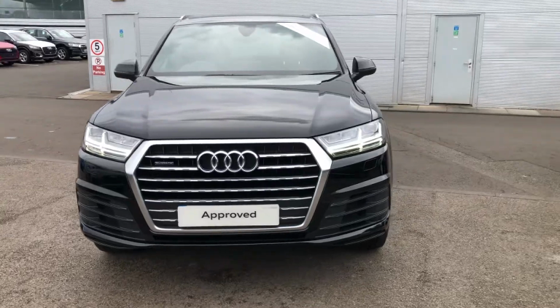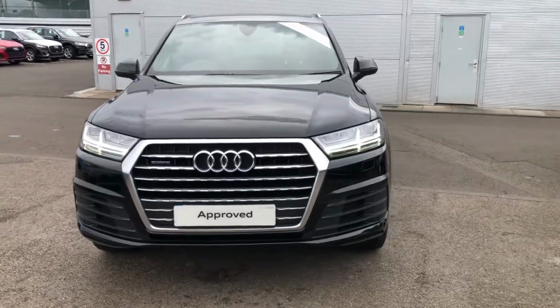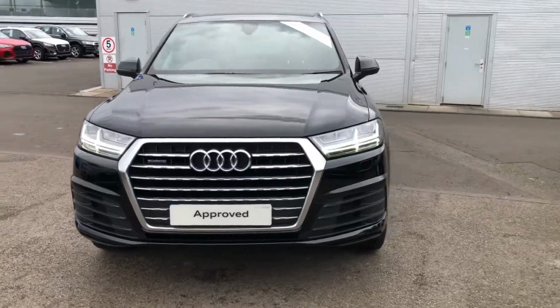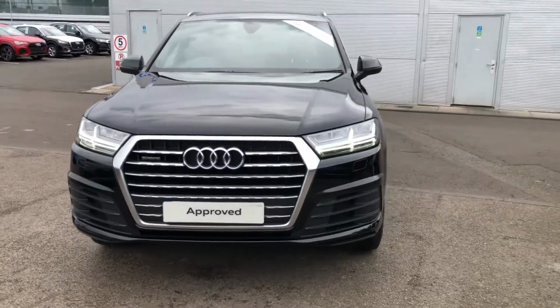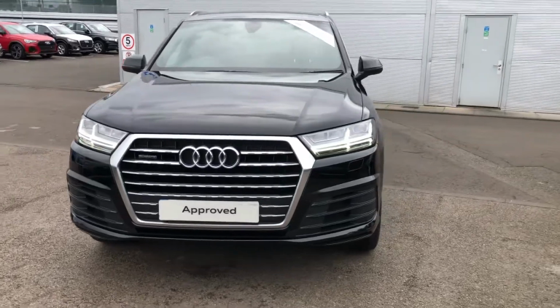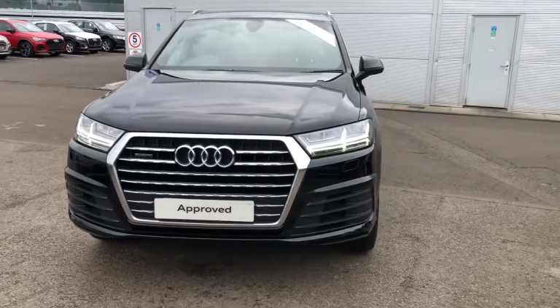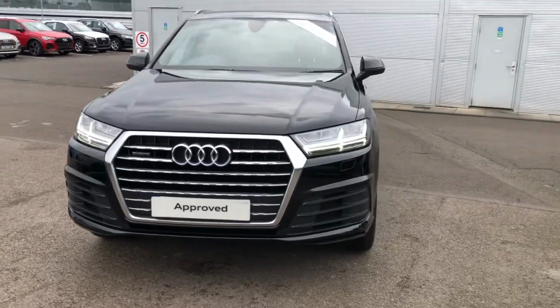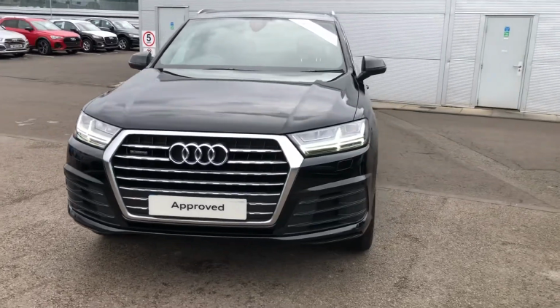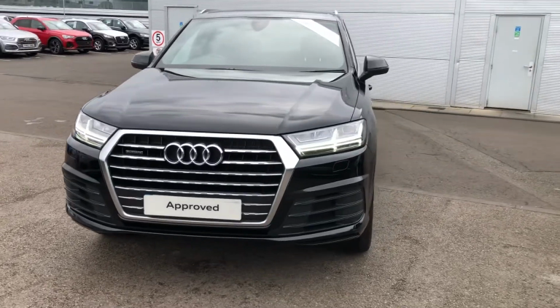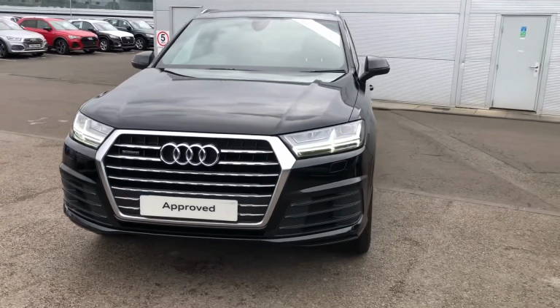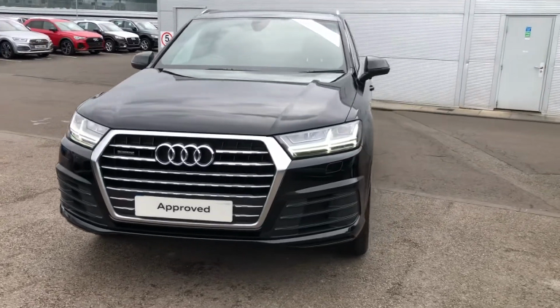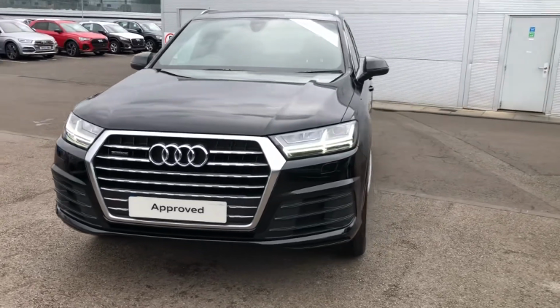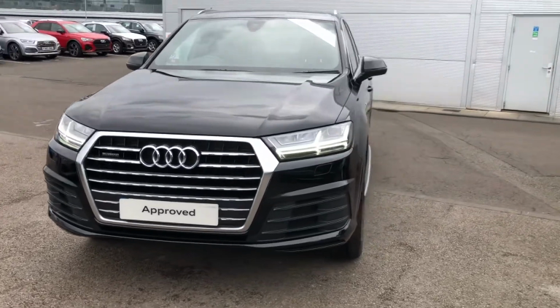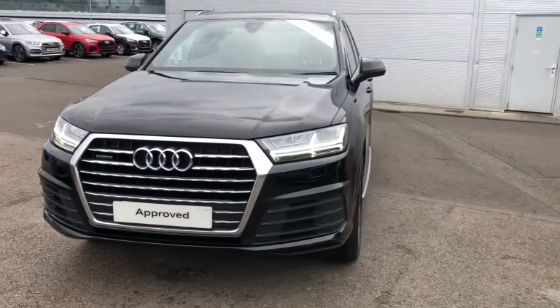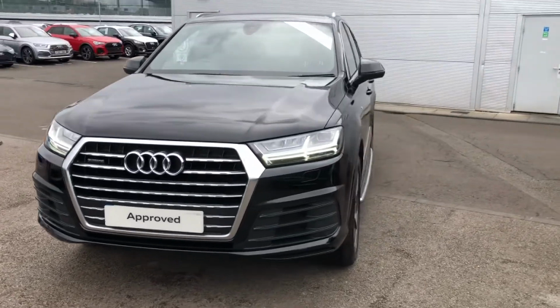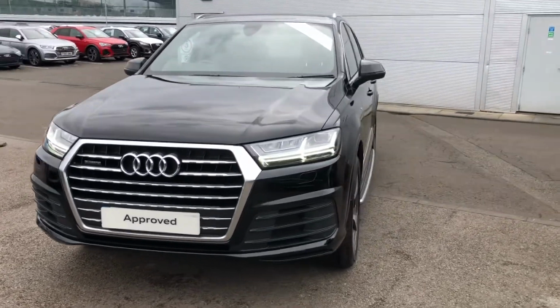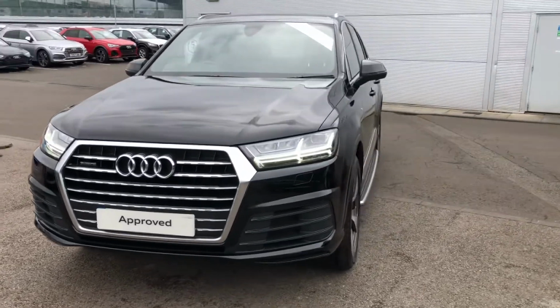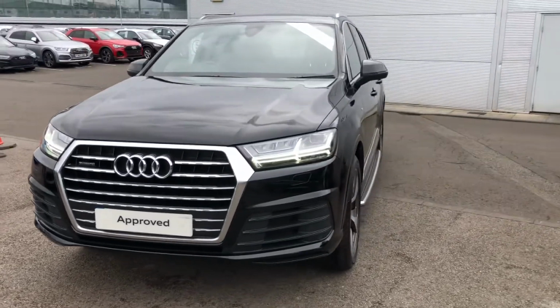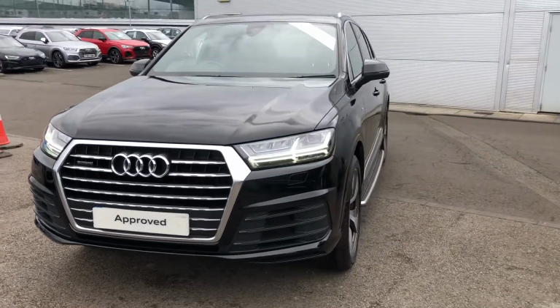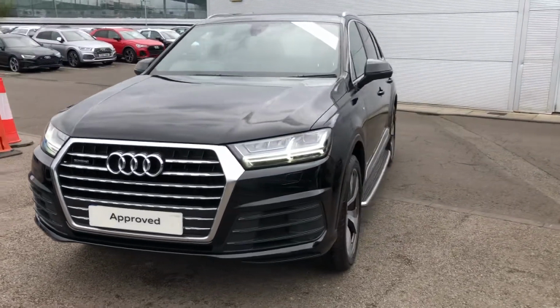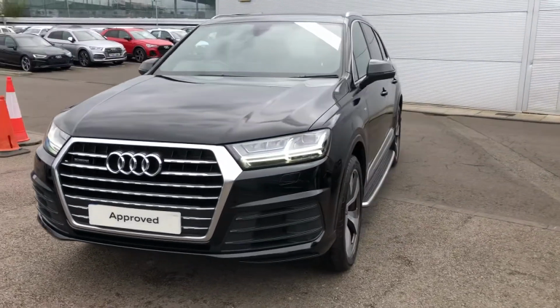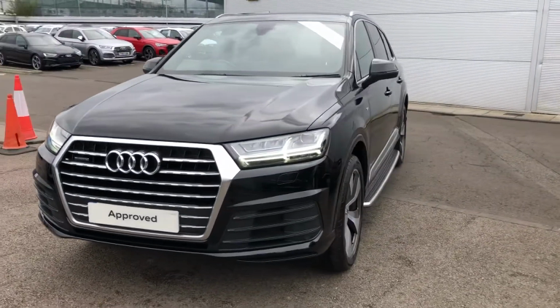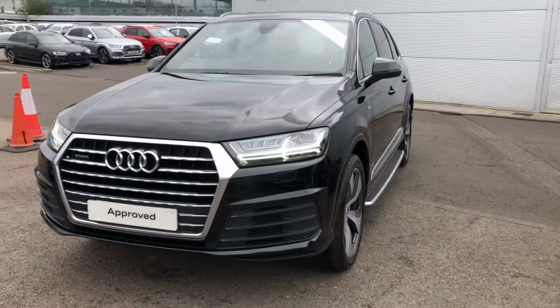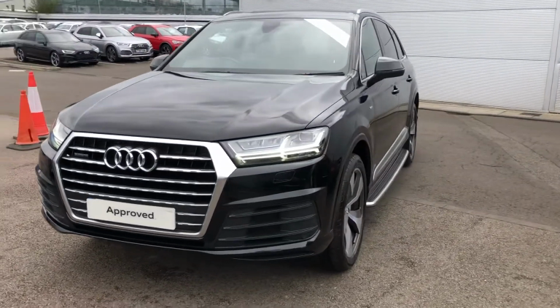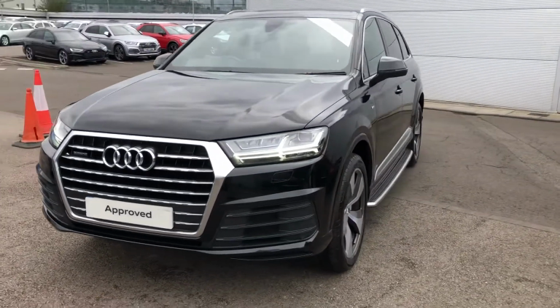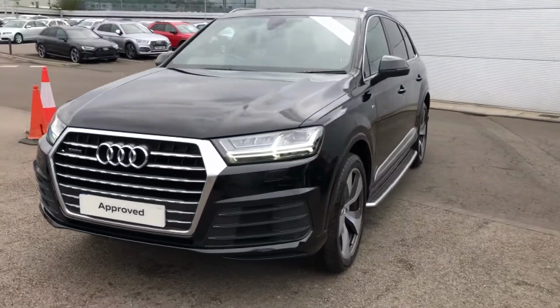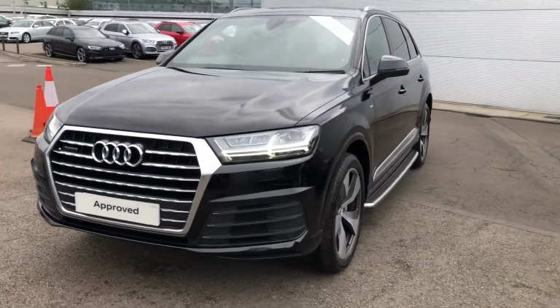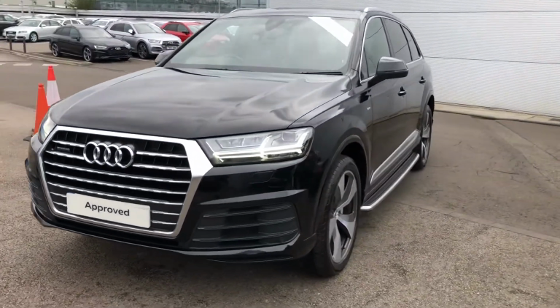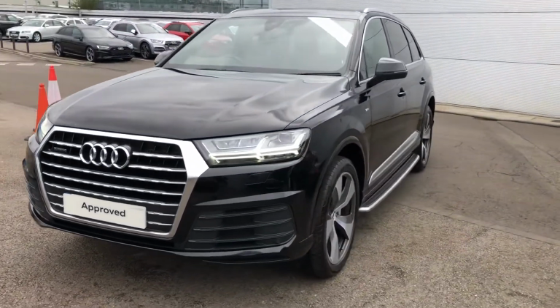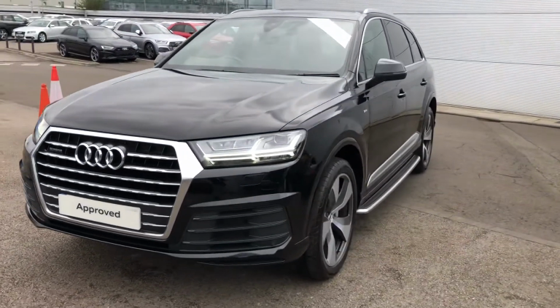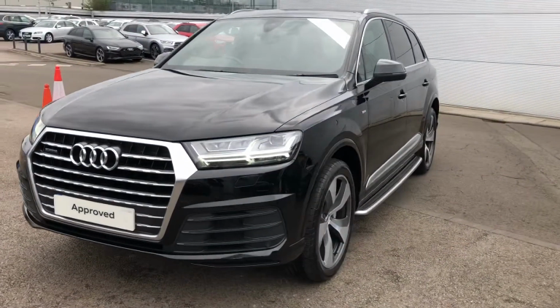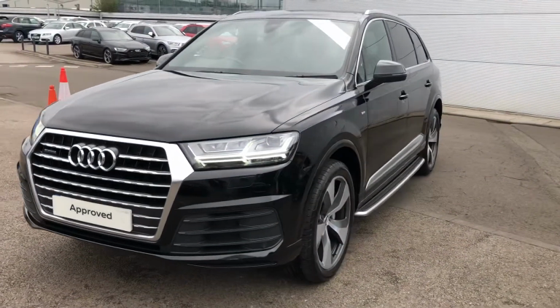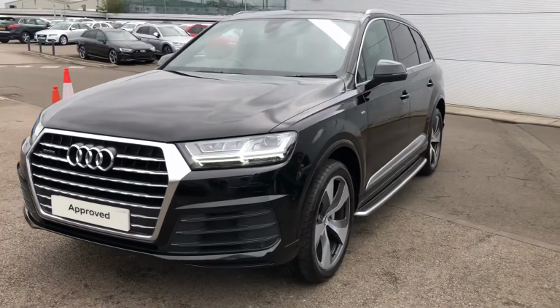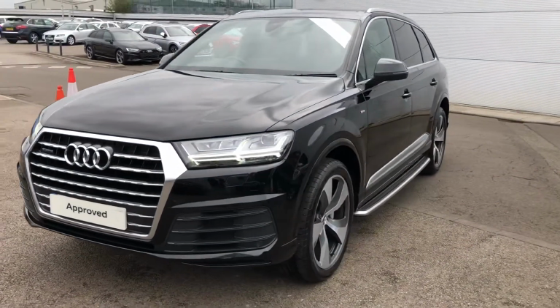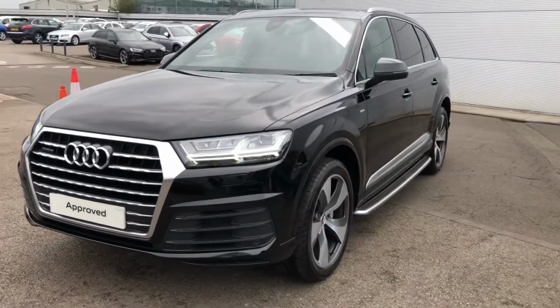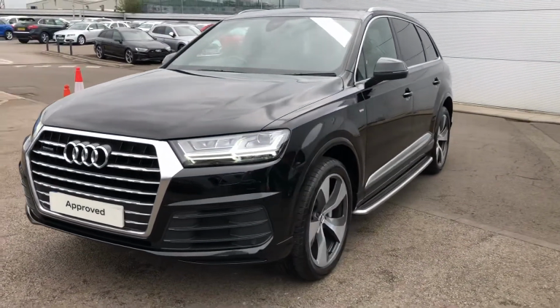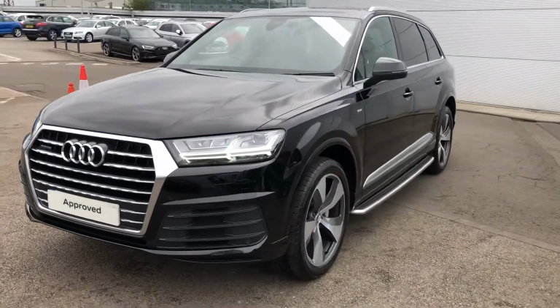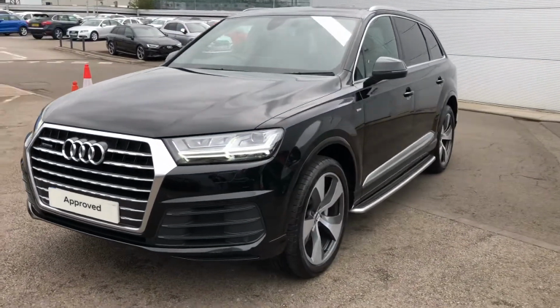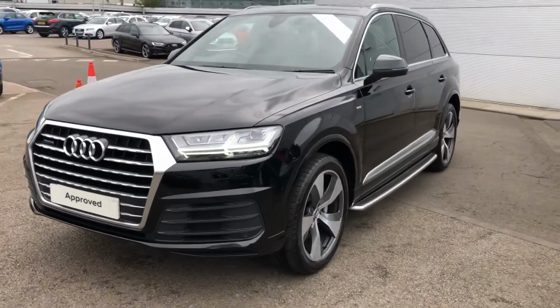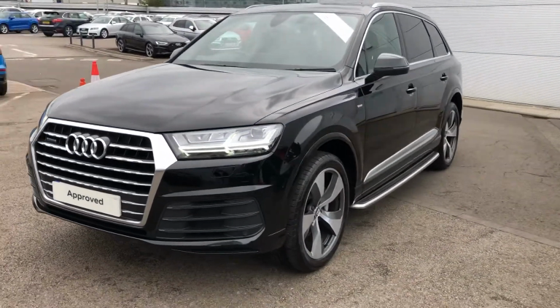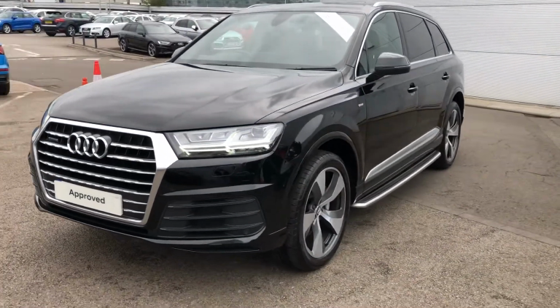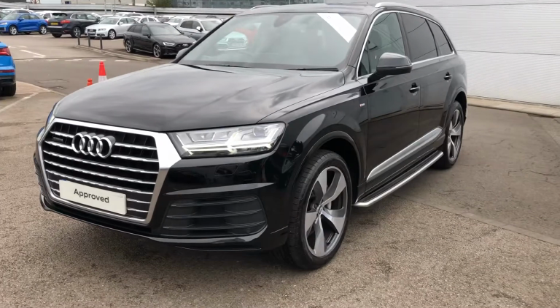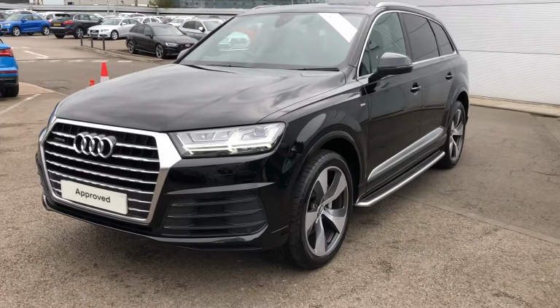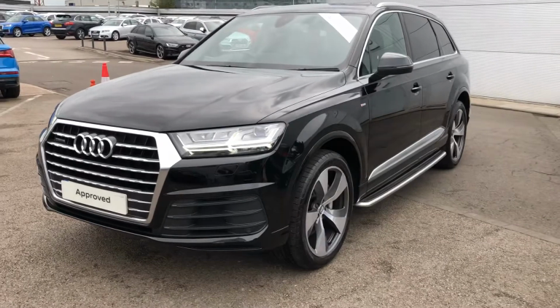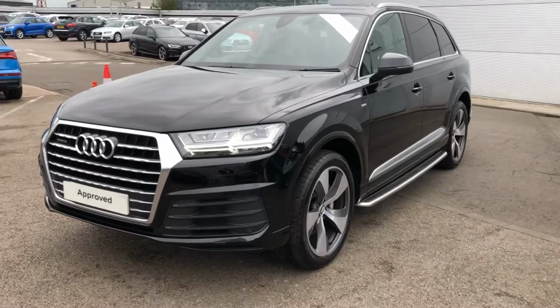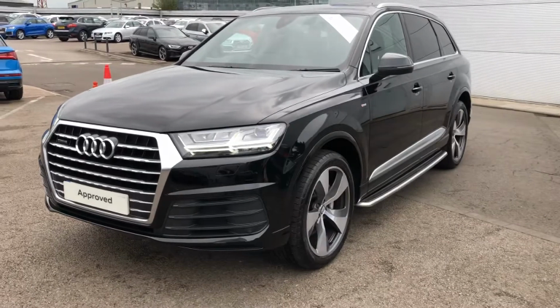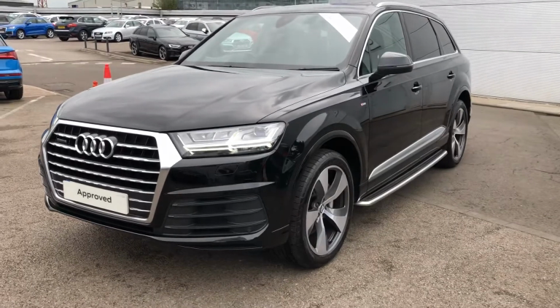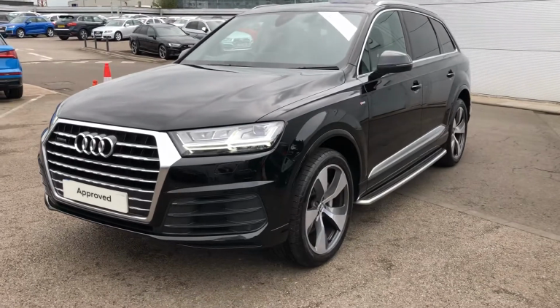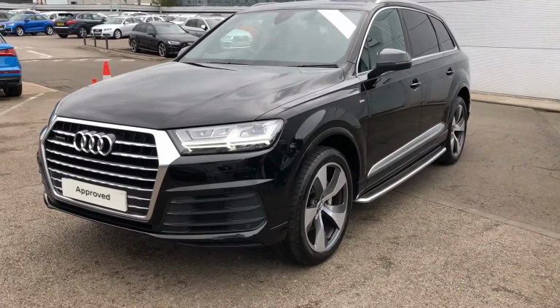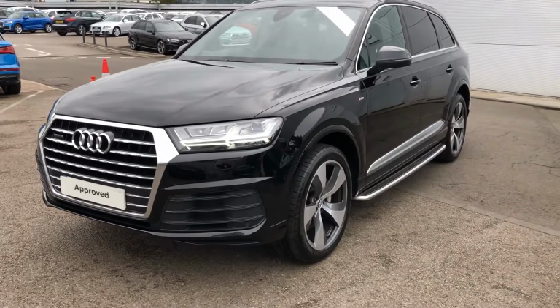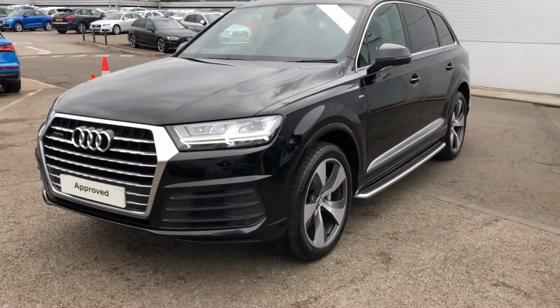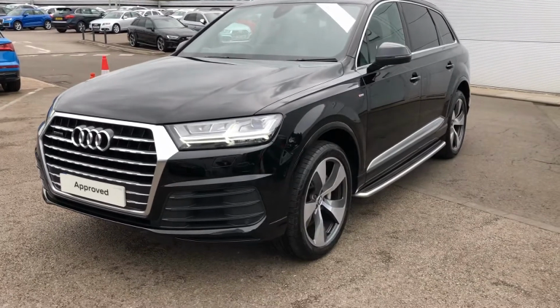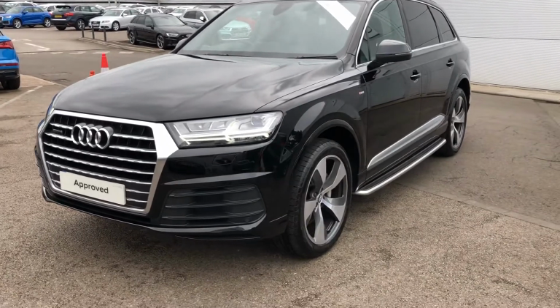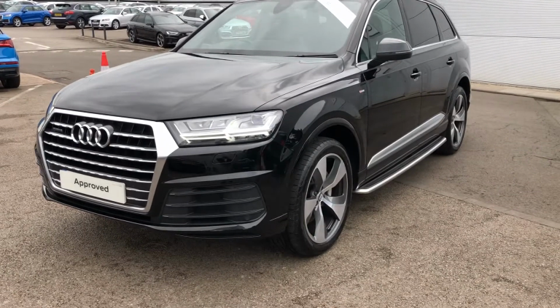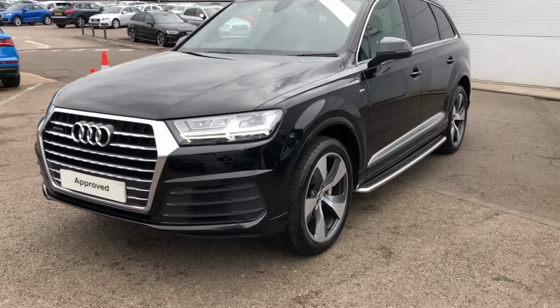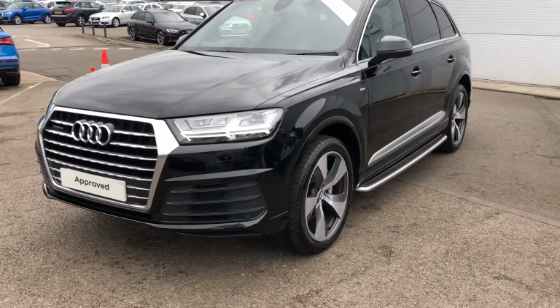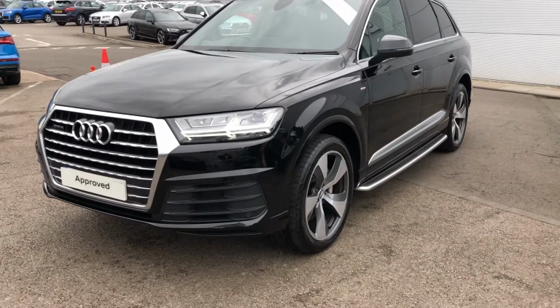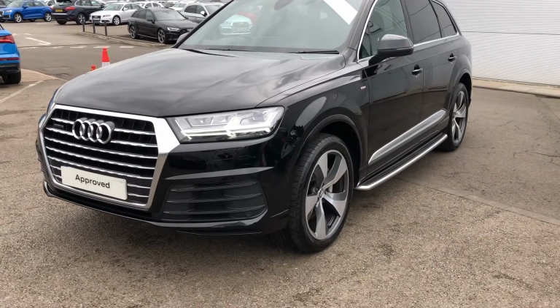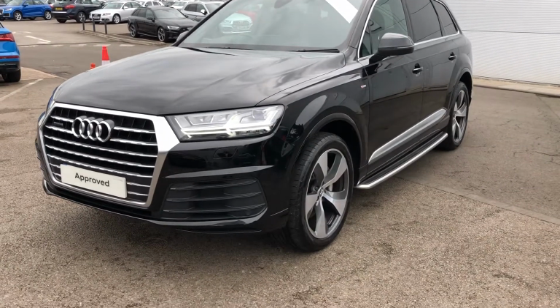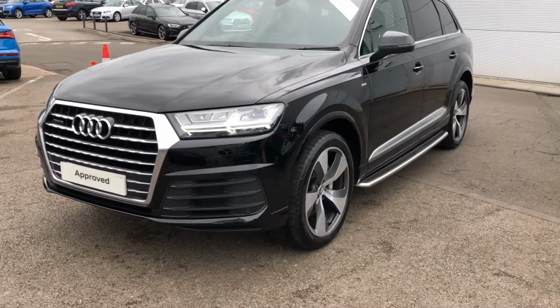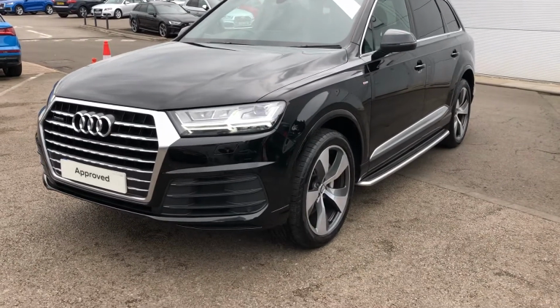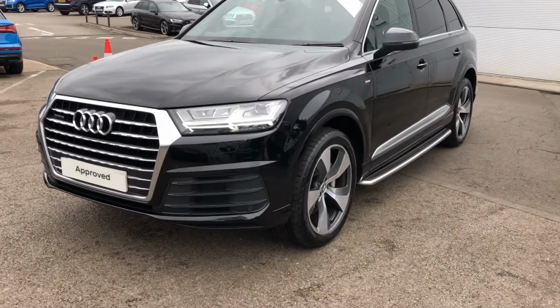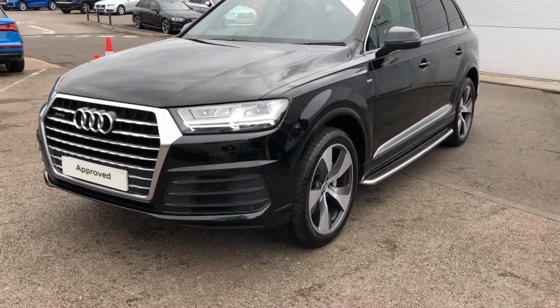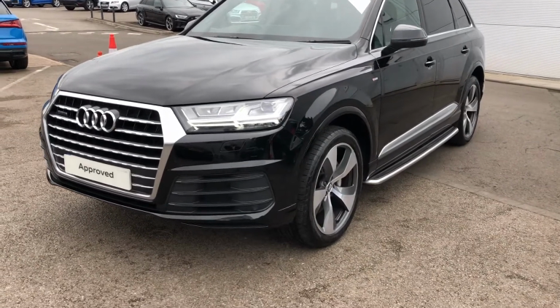Hello and welcome to Crow Audi. Today I'm going to take you on a short tour of this approved used Audi SQ7.